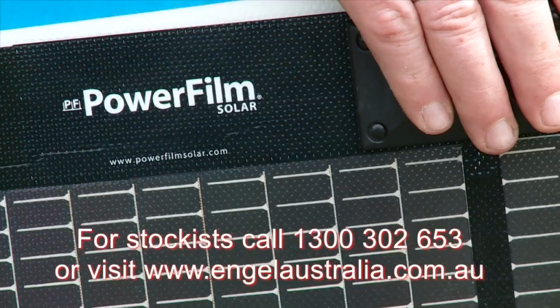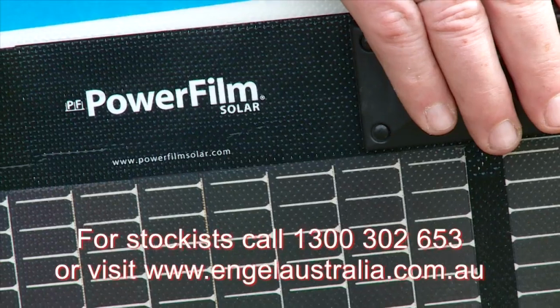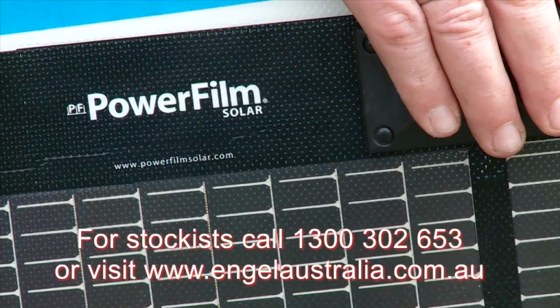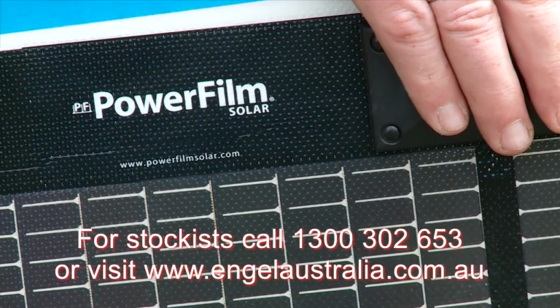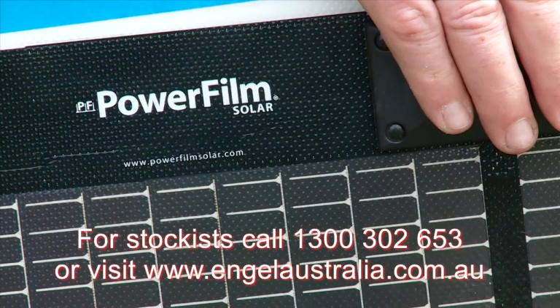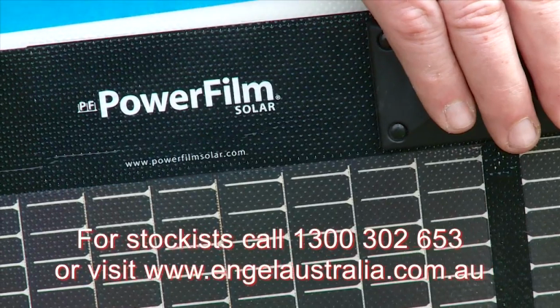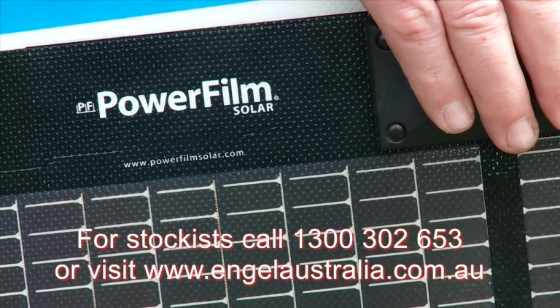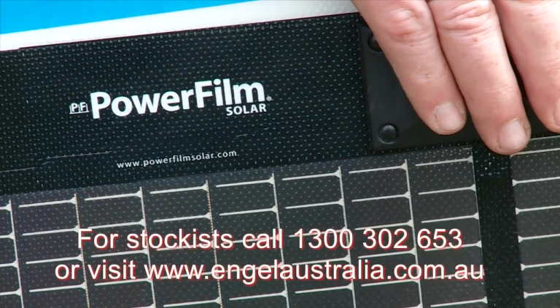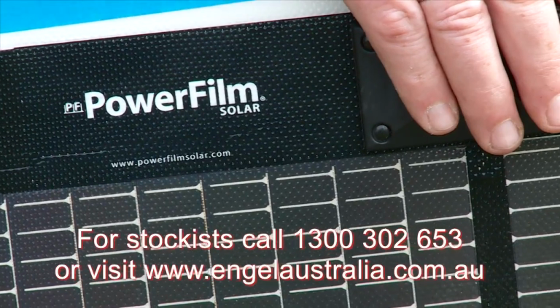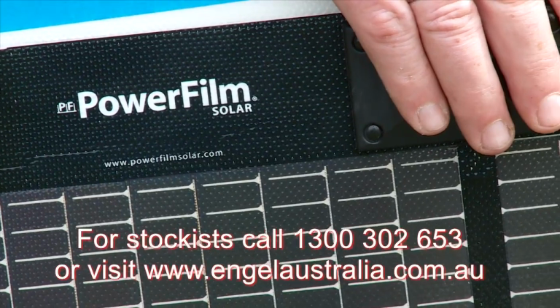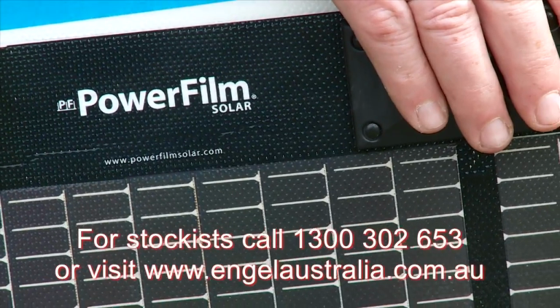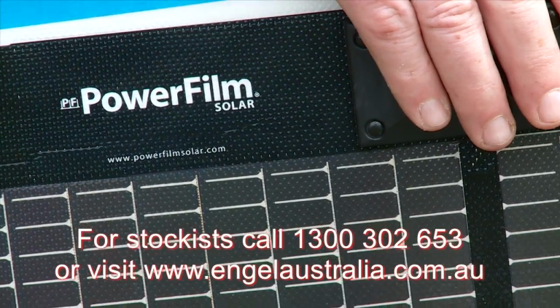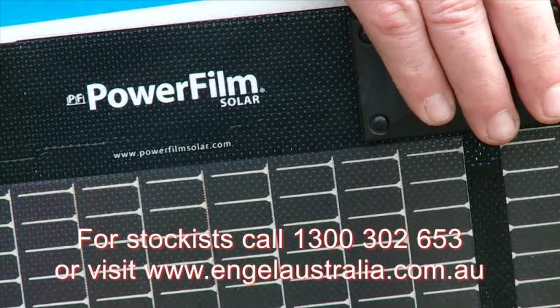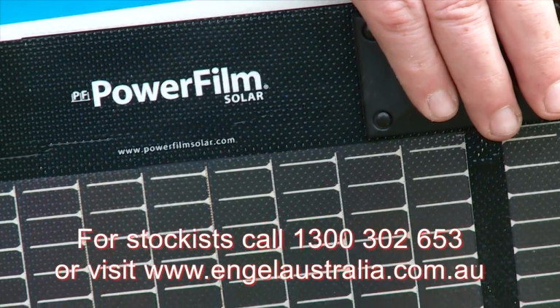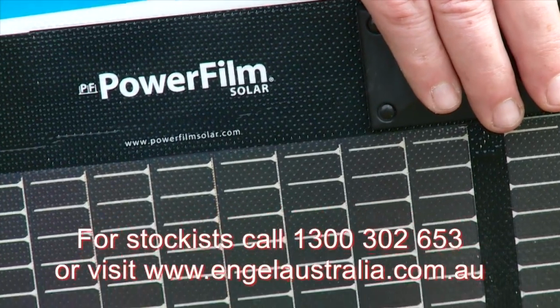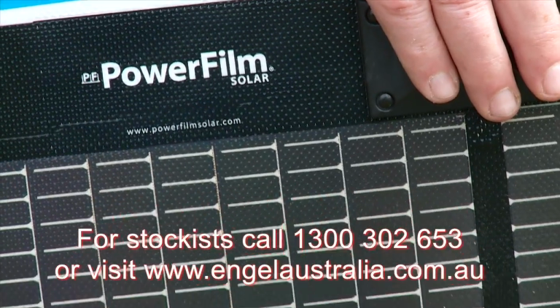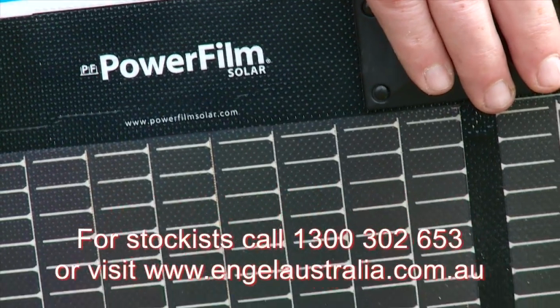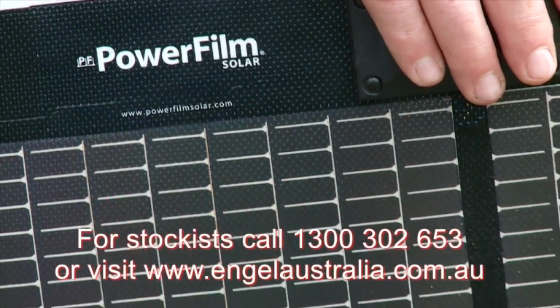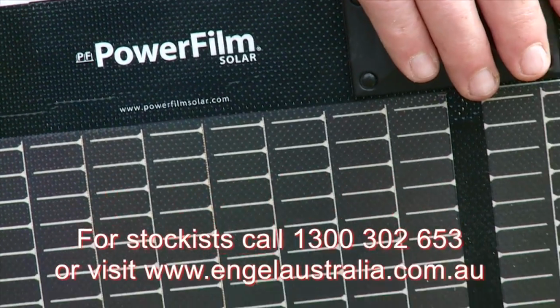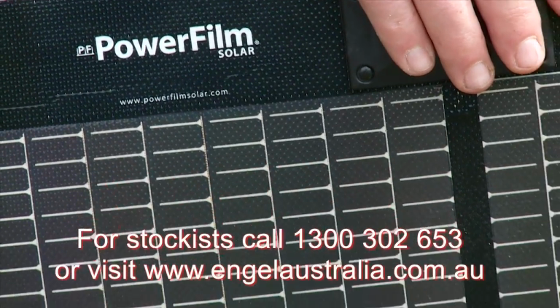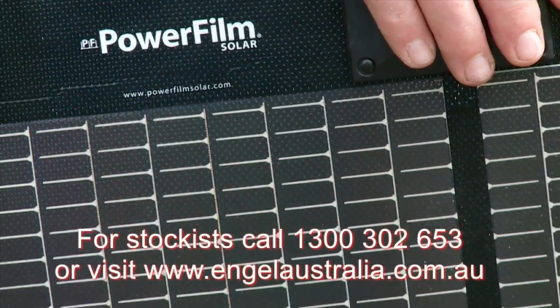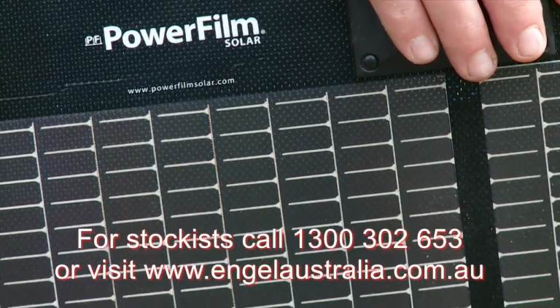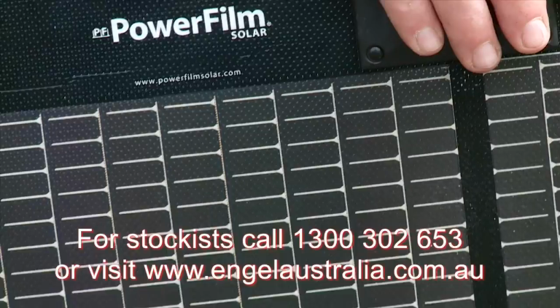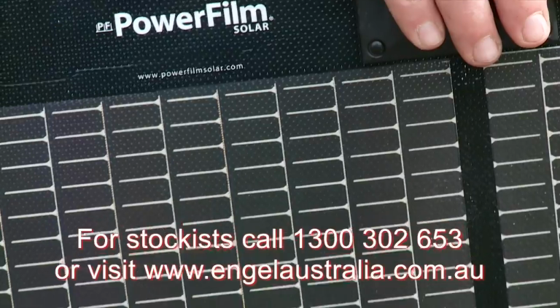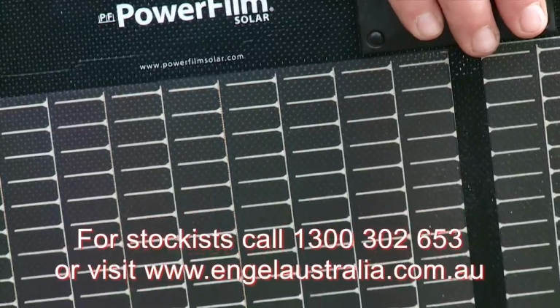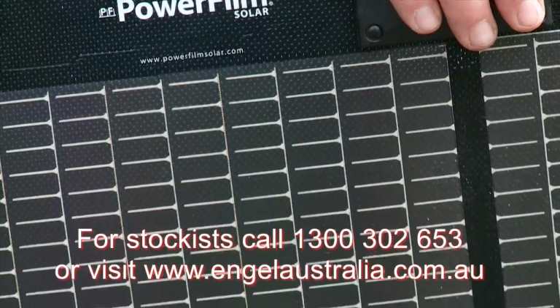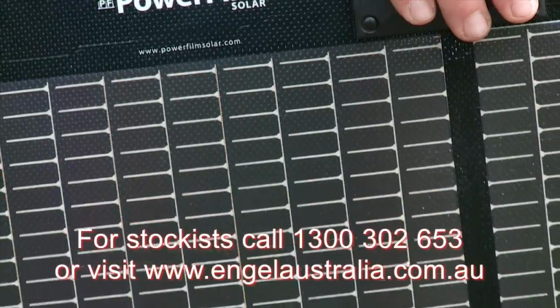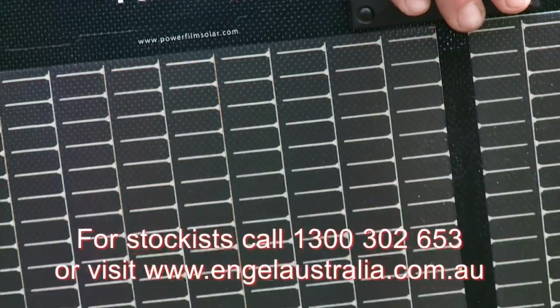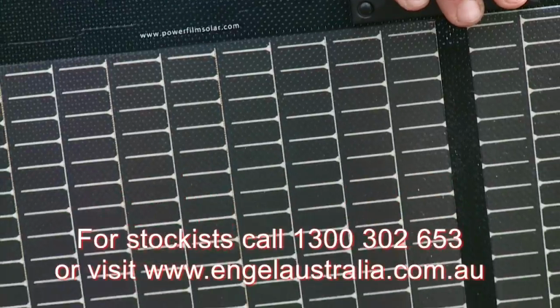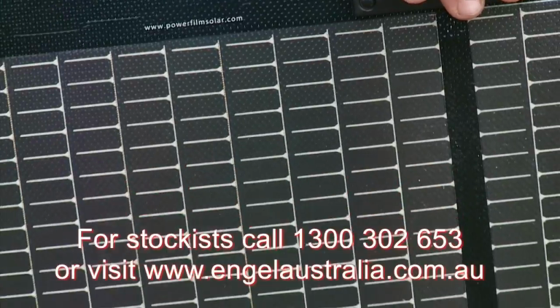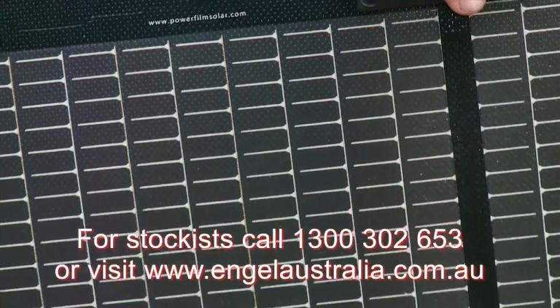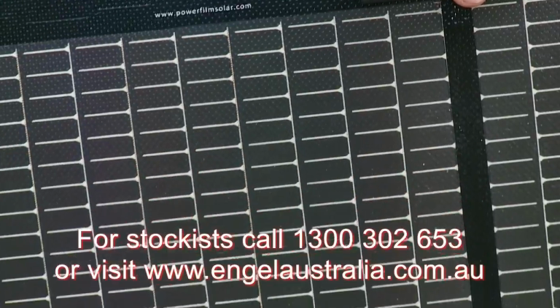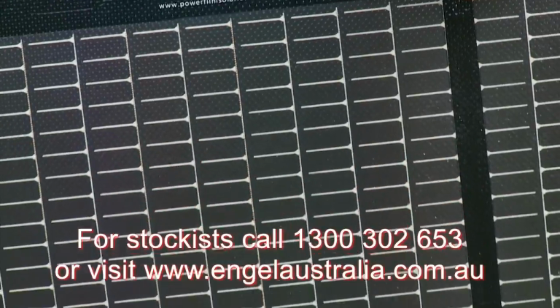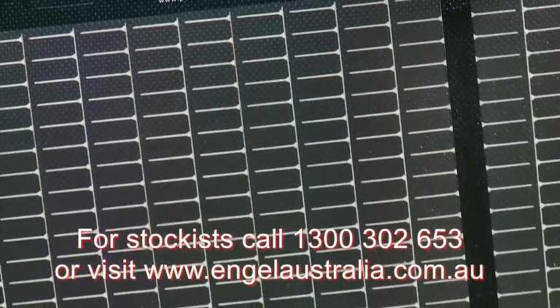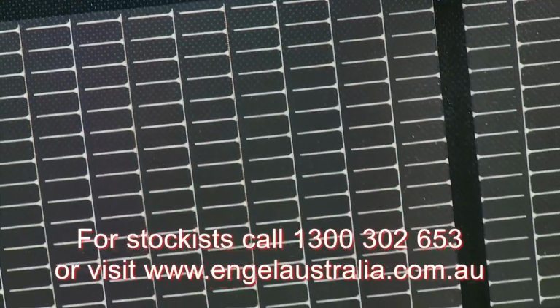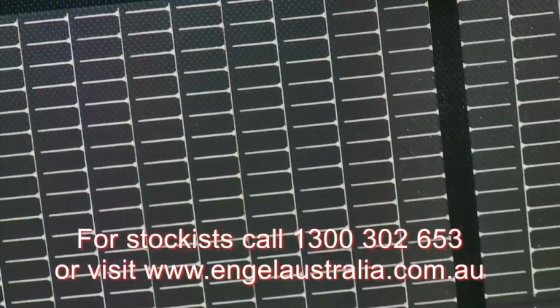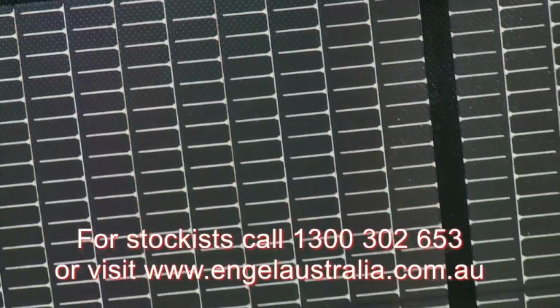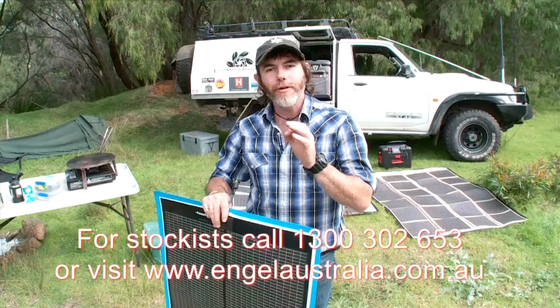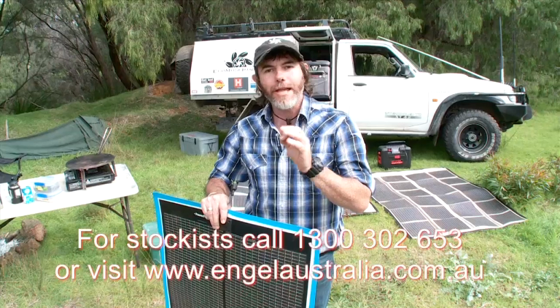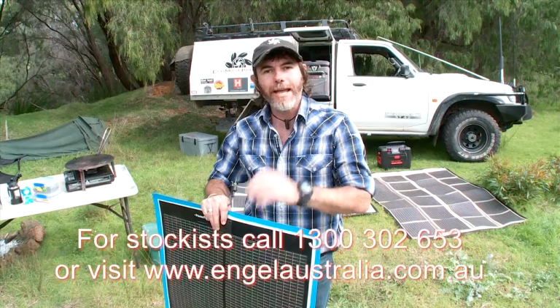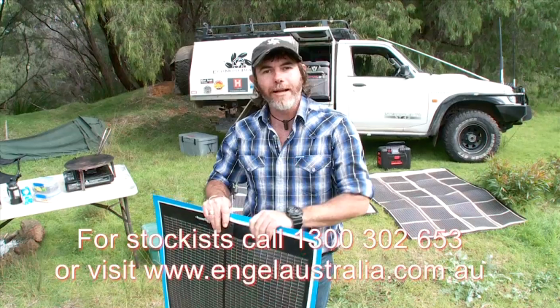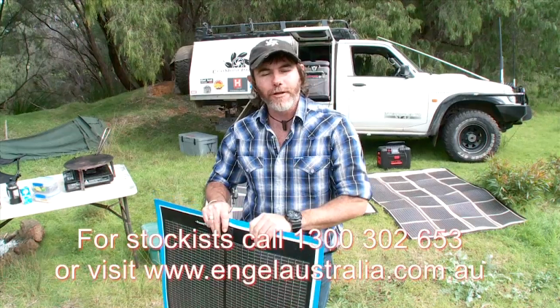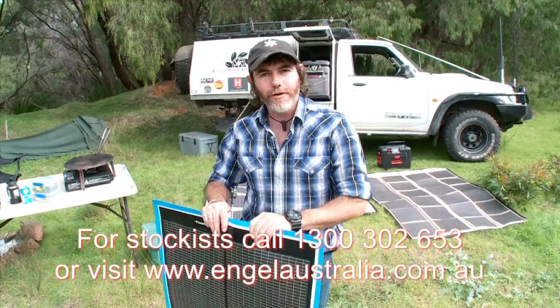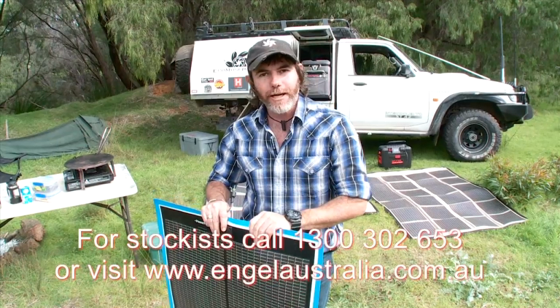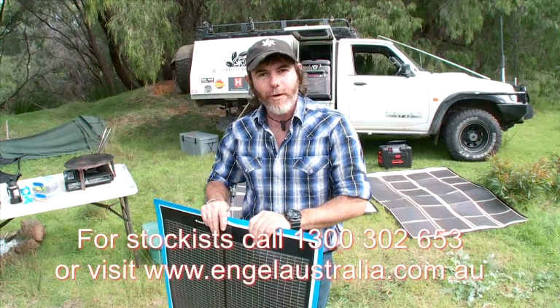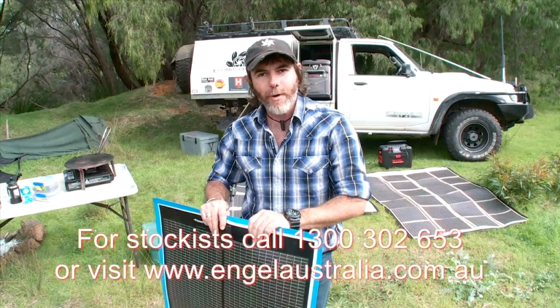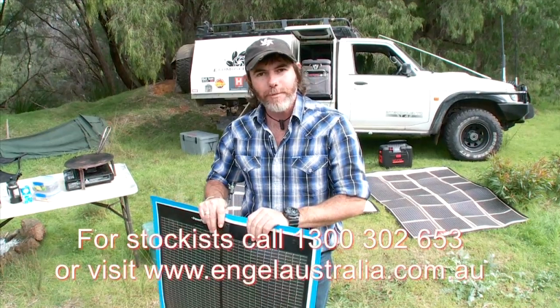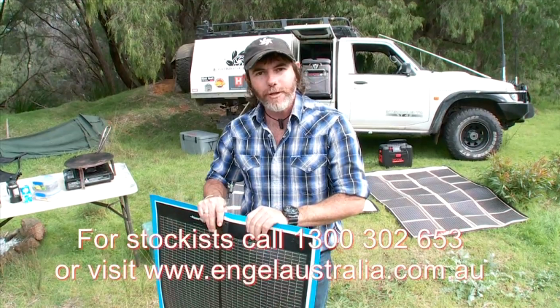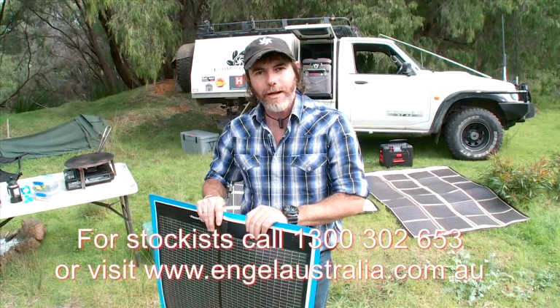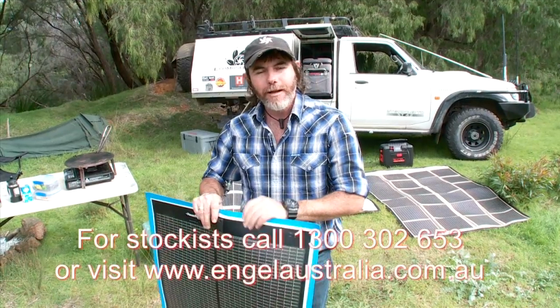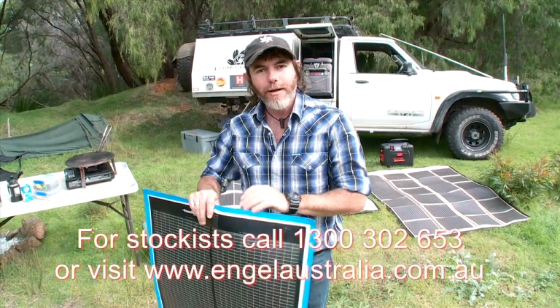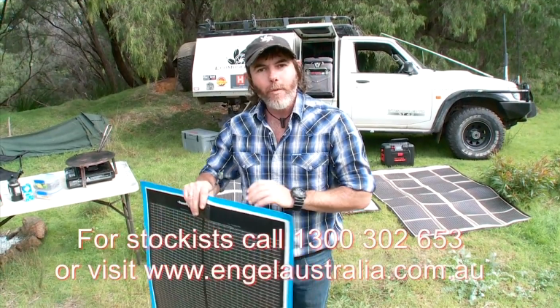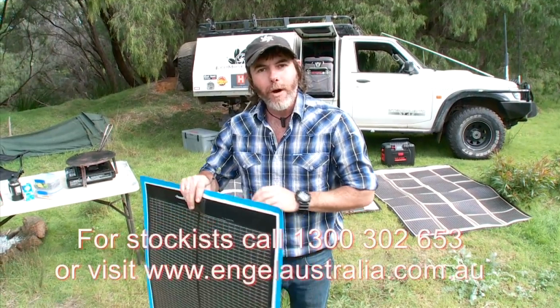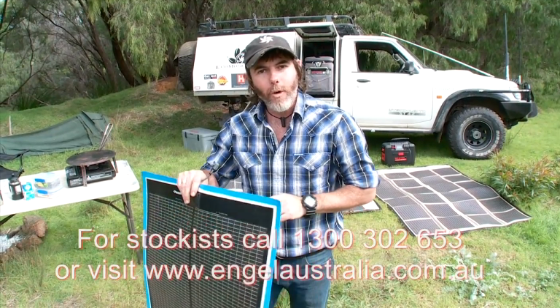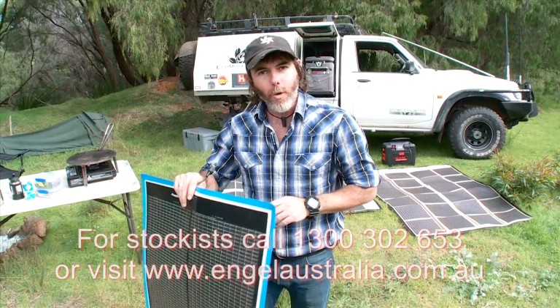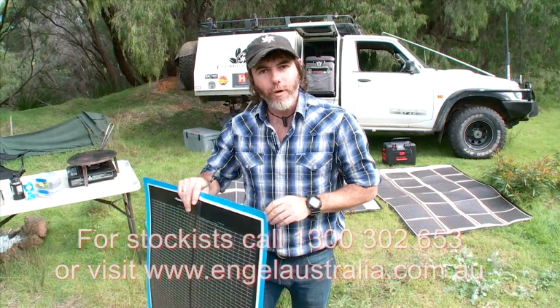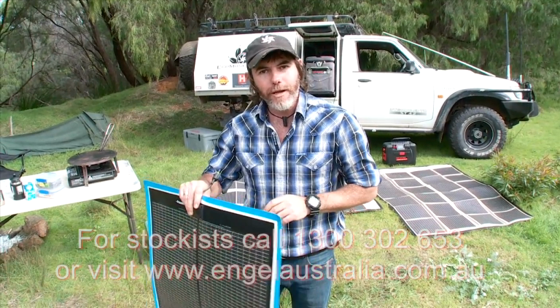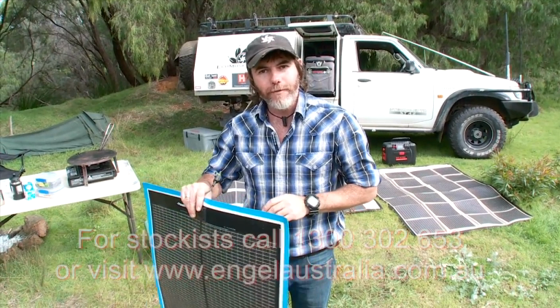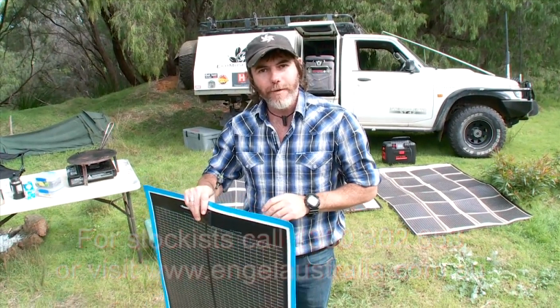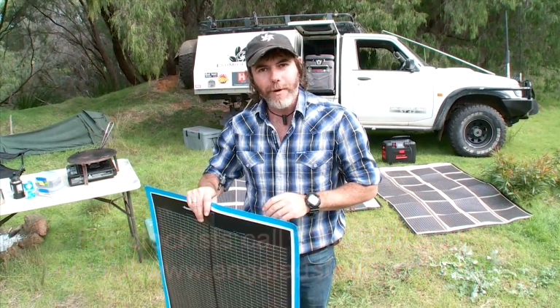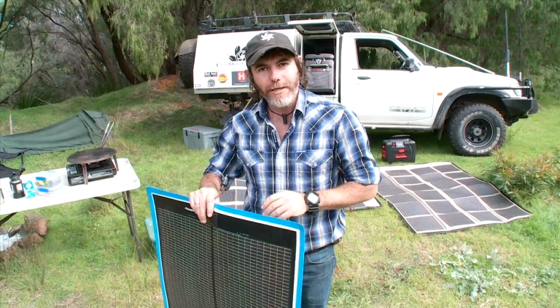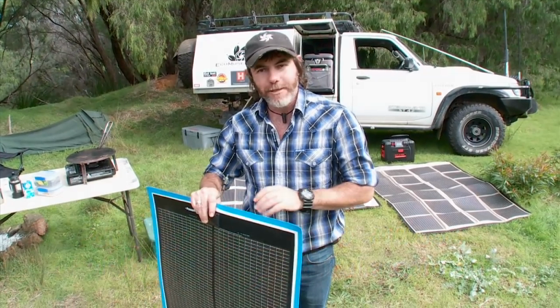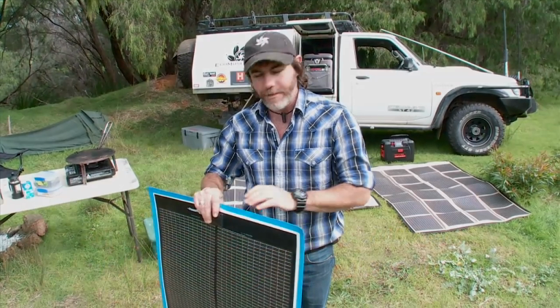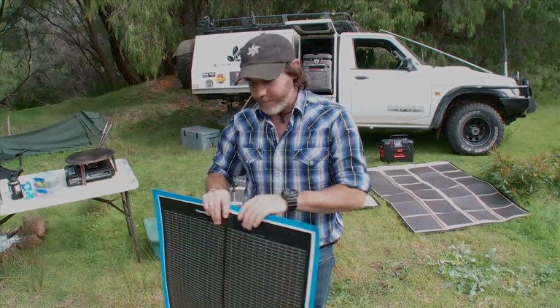Folks, you are definitely going to want to find out more about this stuff, and you can do so by jumping on the Engel Australia website where all the information is.